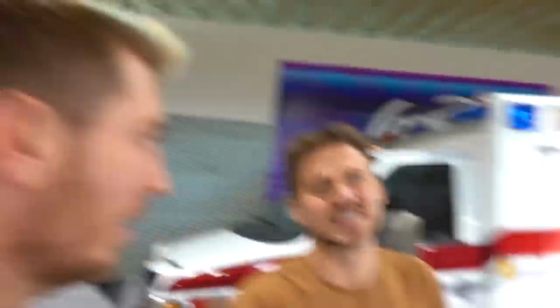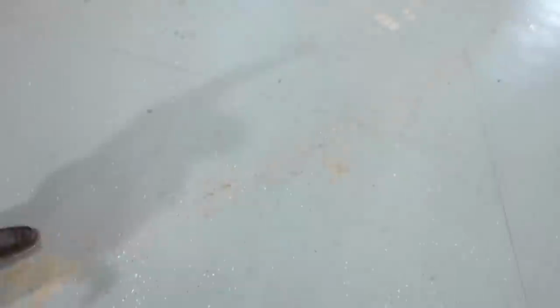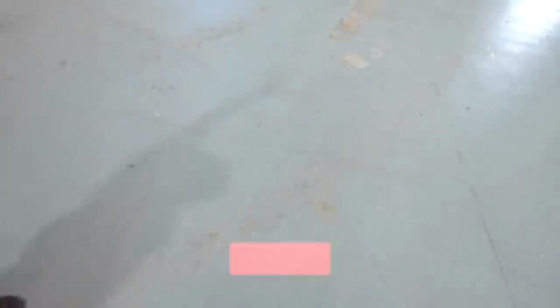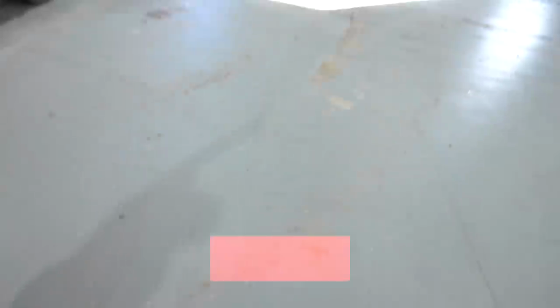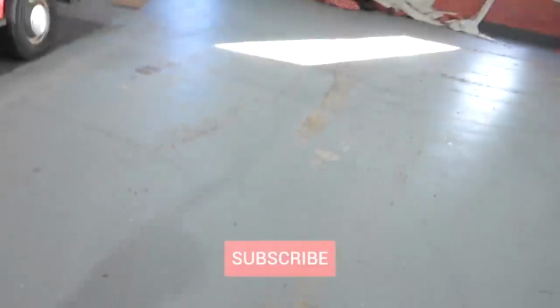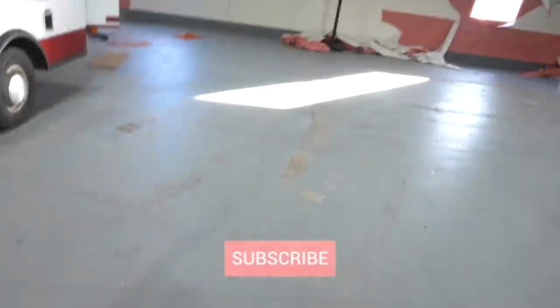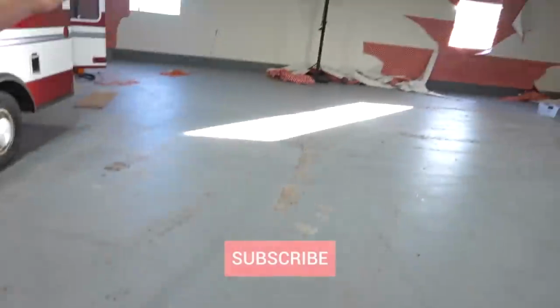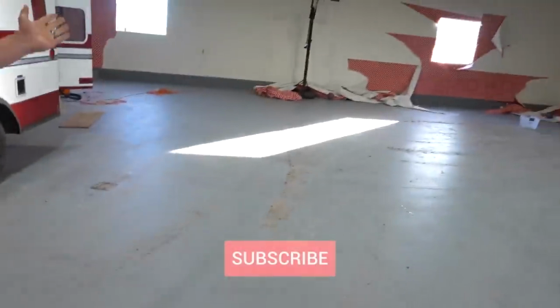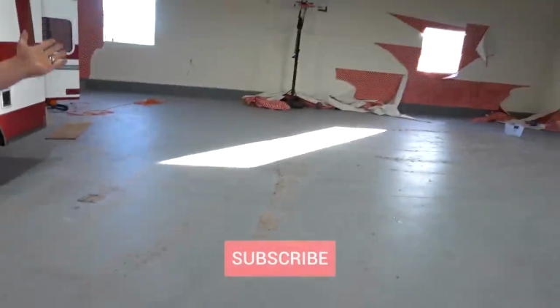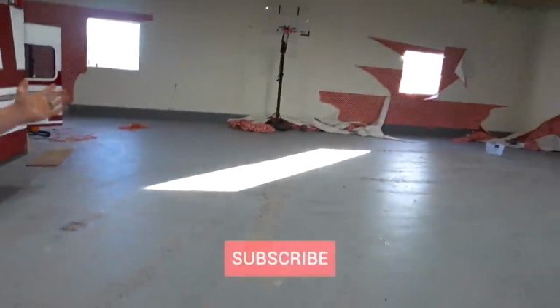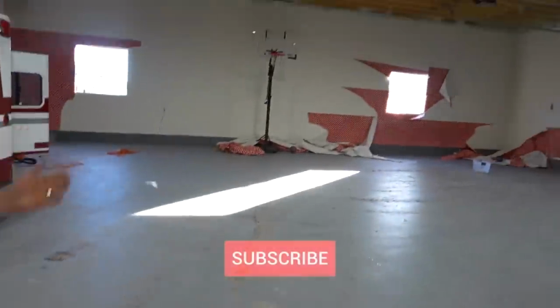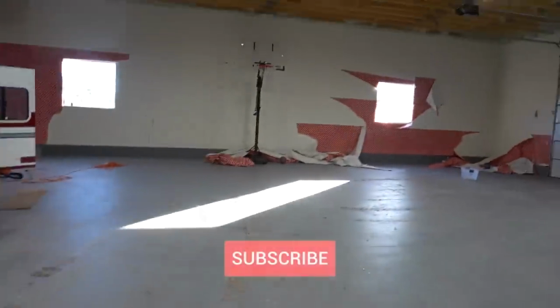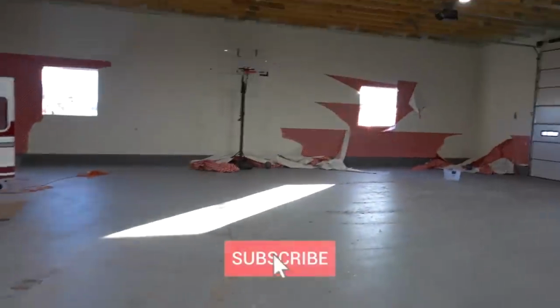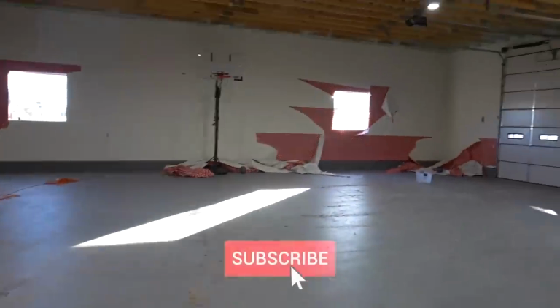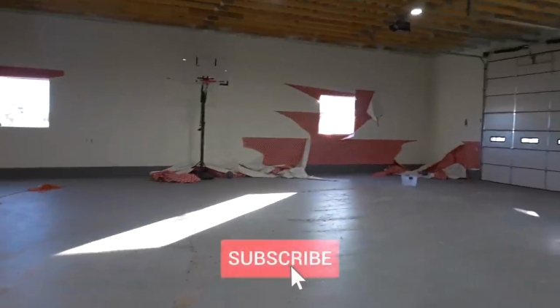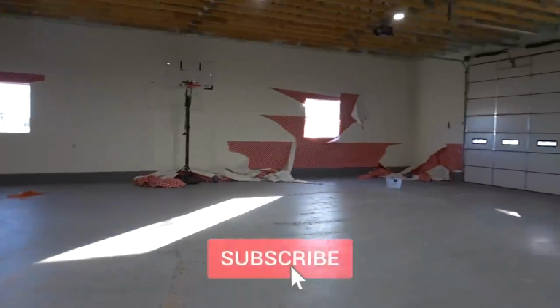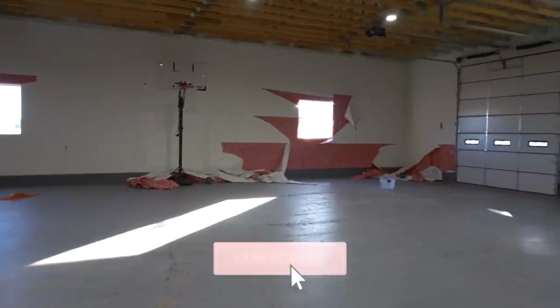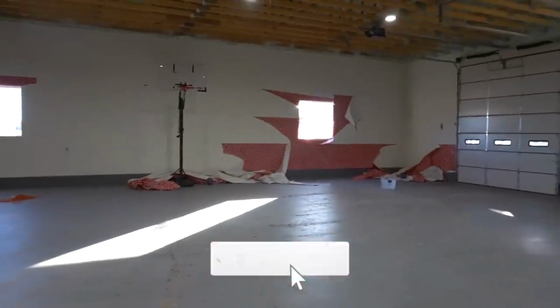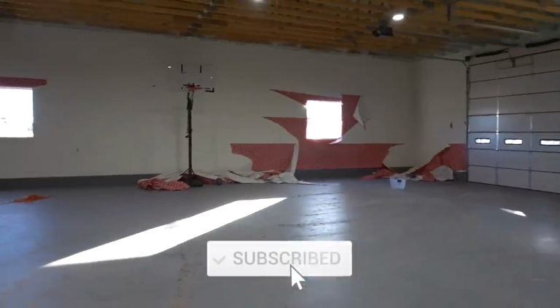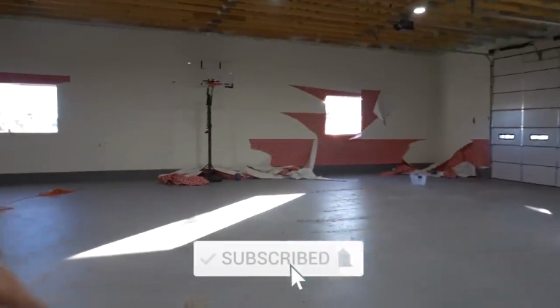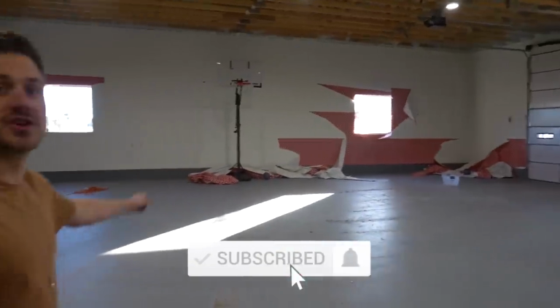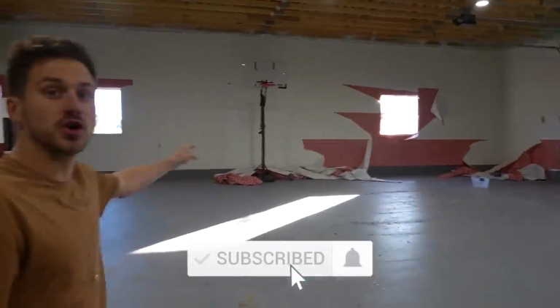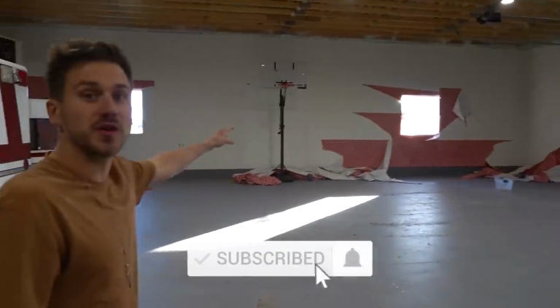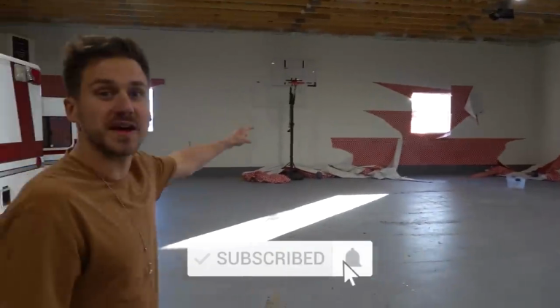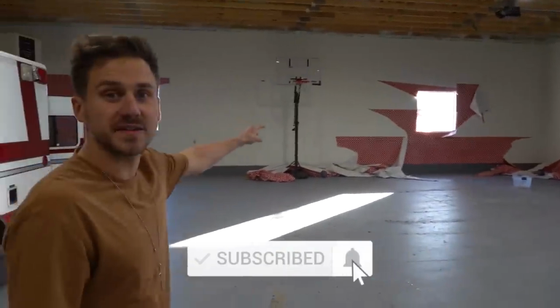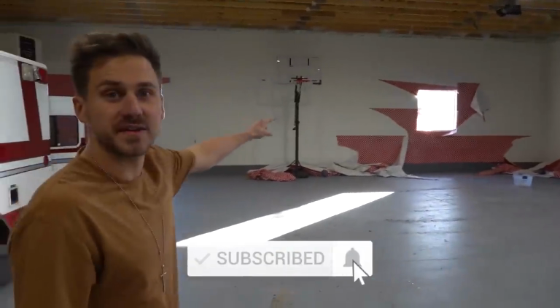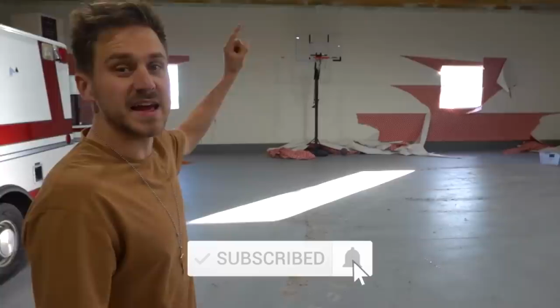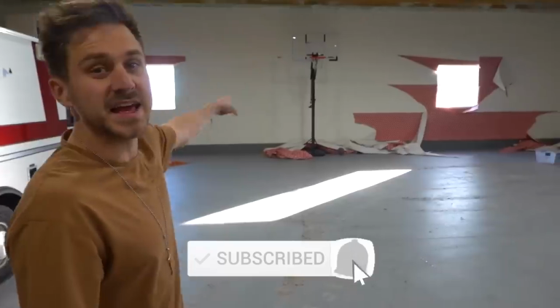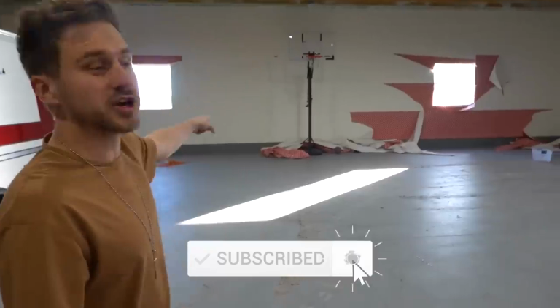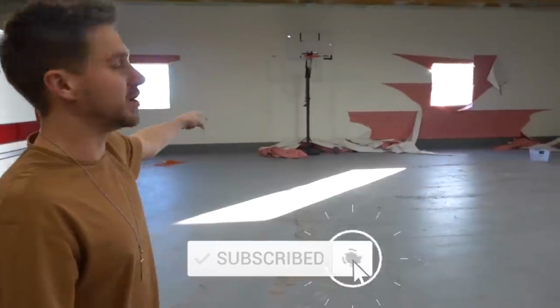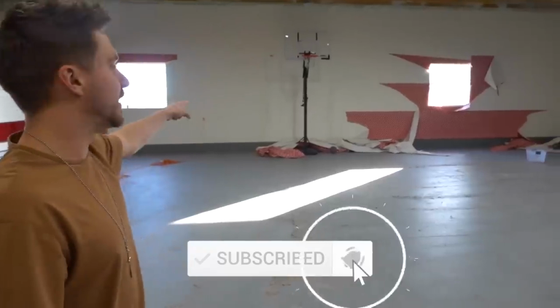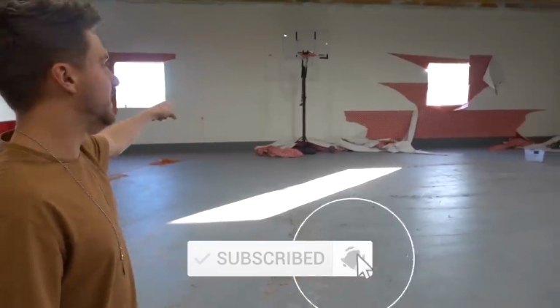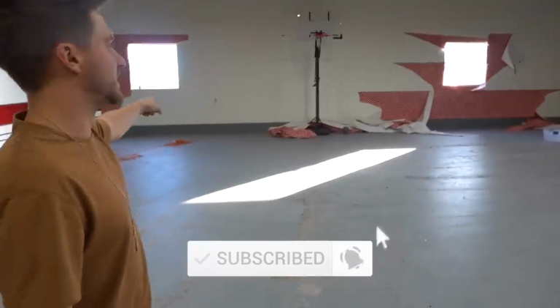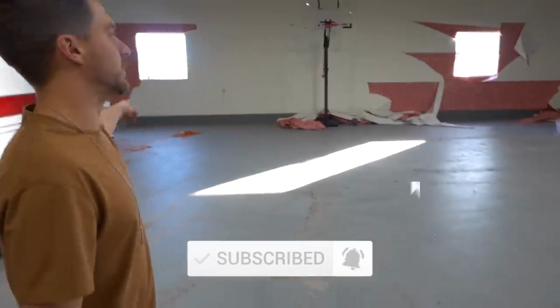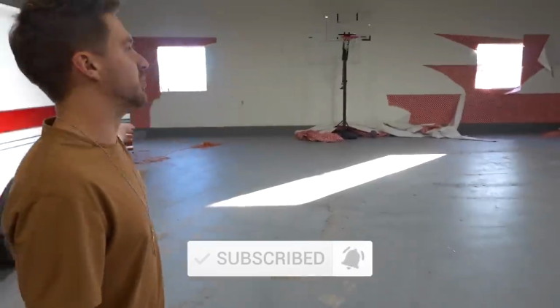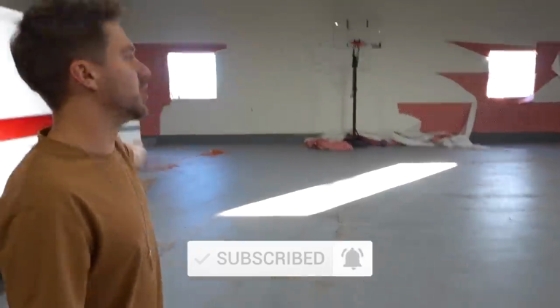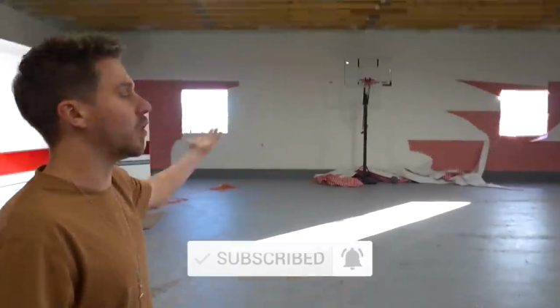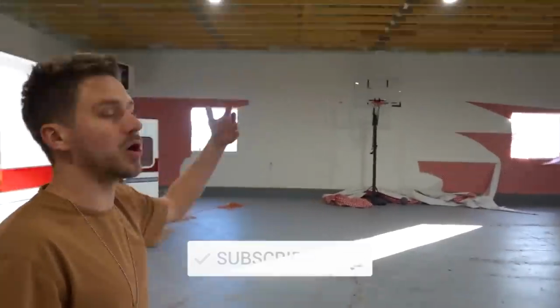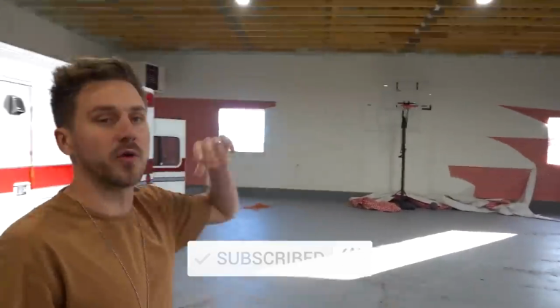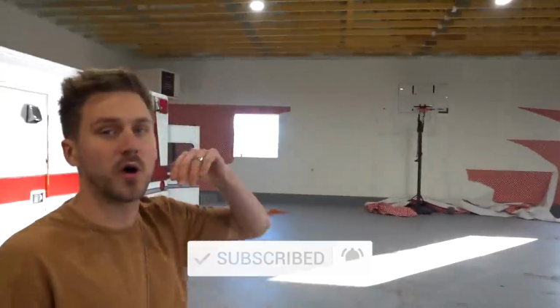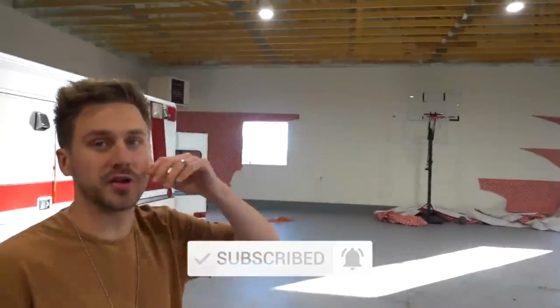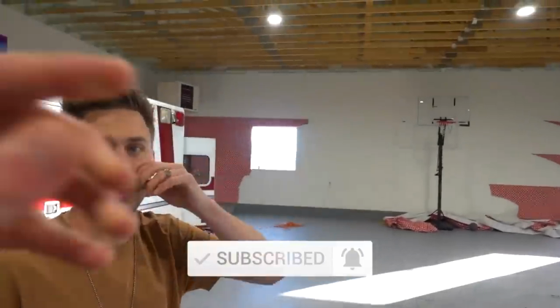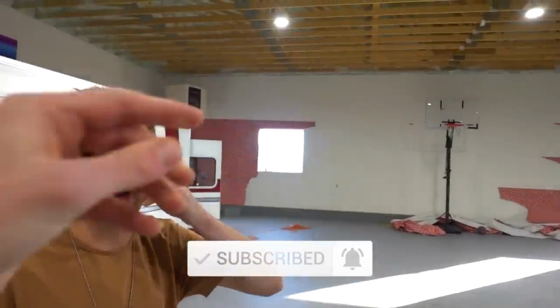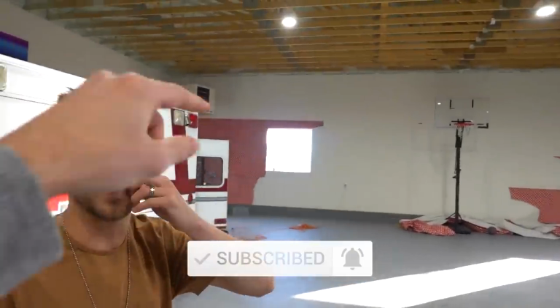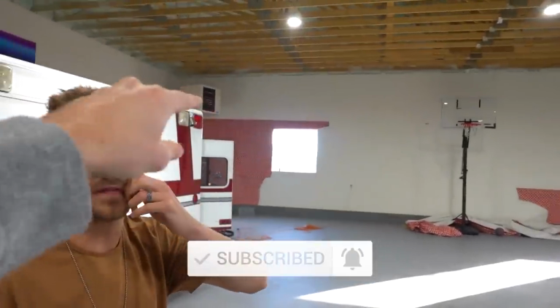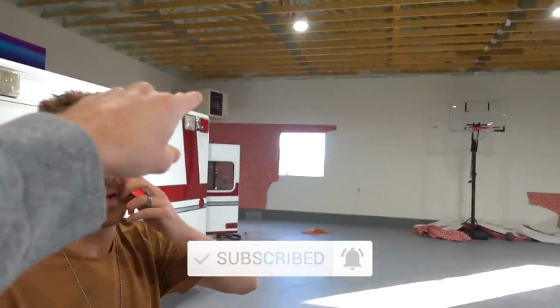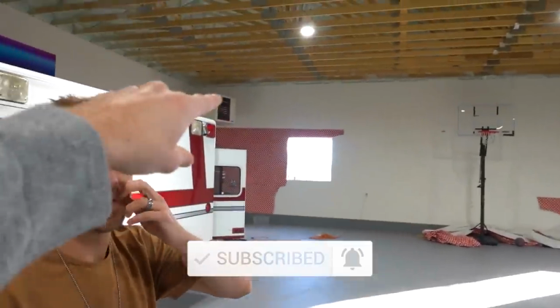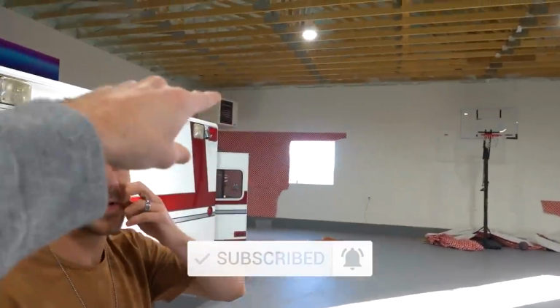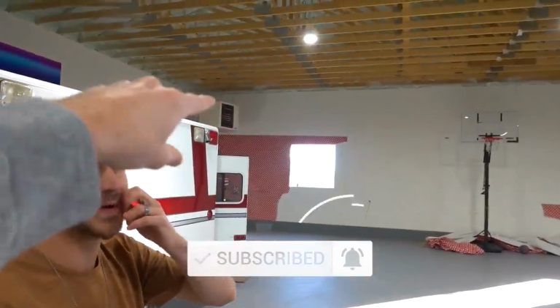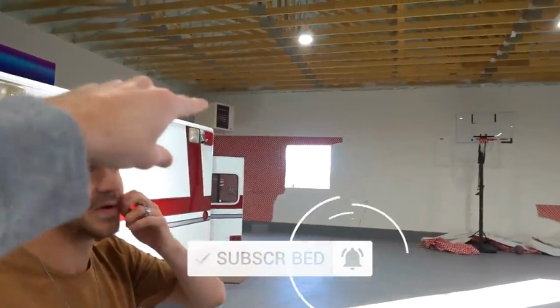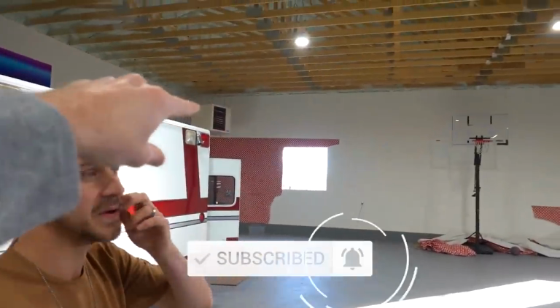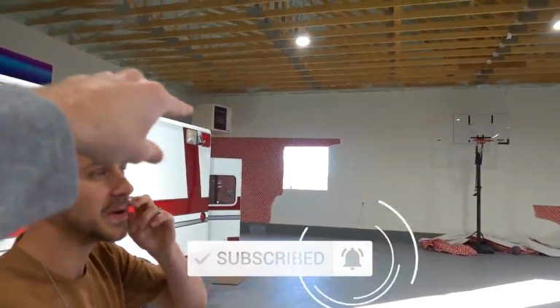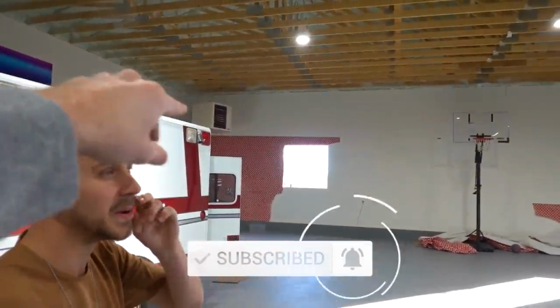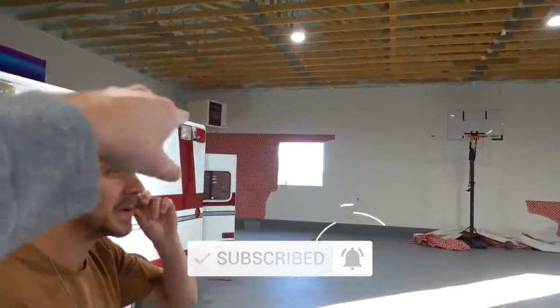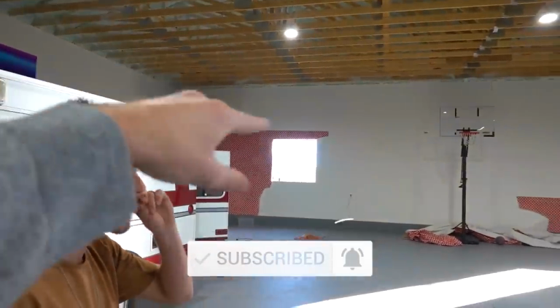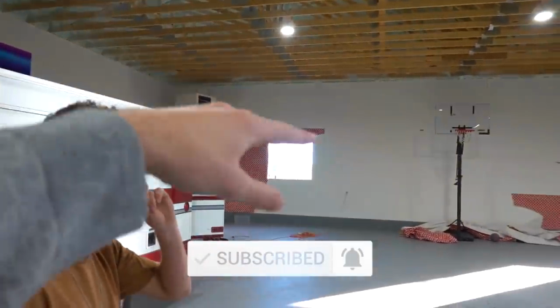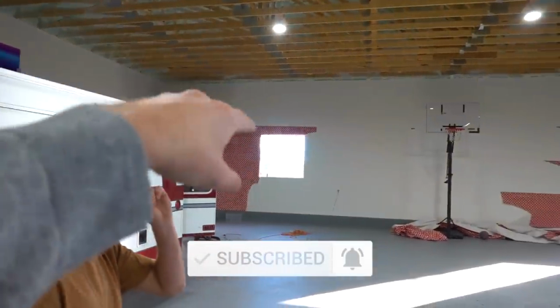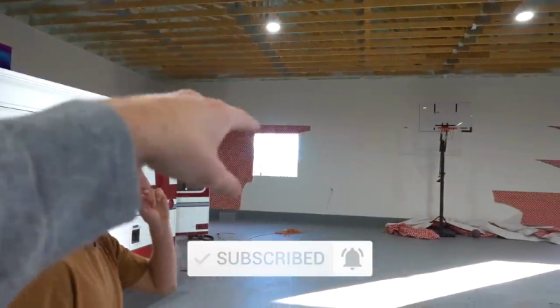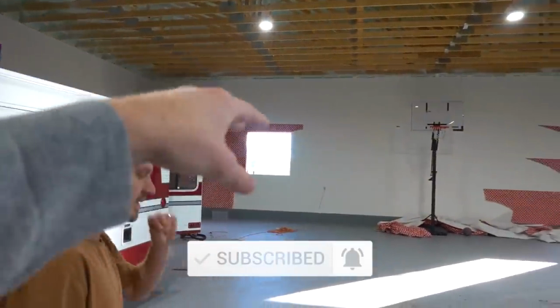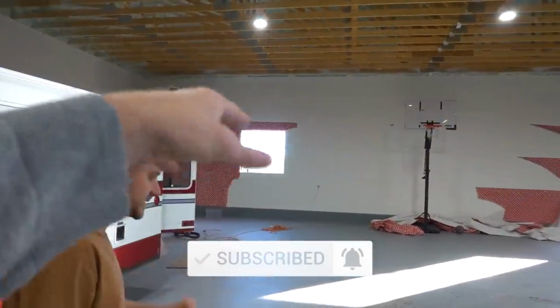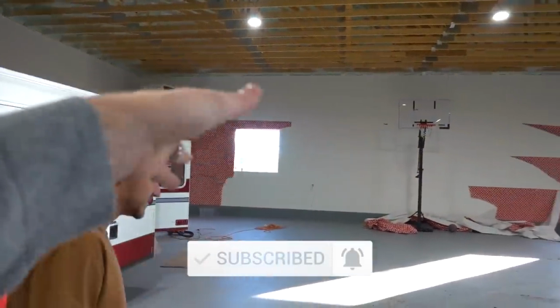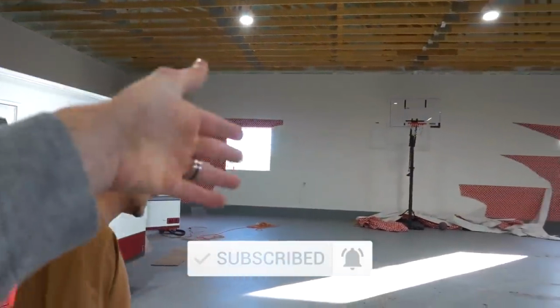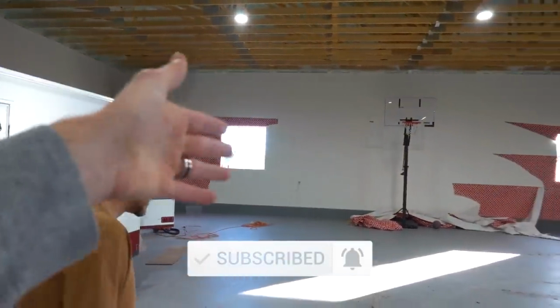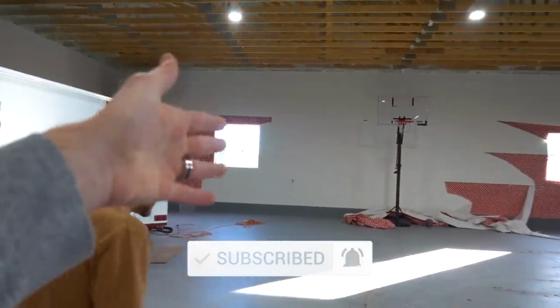Would you just look at the walls? We didn't do this — the heater did this, it blew all the walls off. We had the heater on, it was blowing air and it was like... yeah.